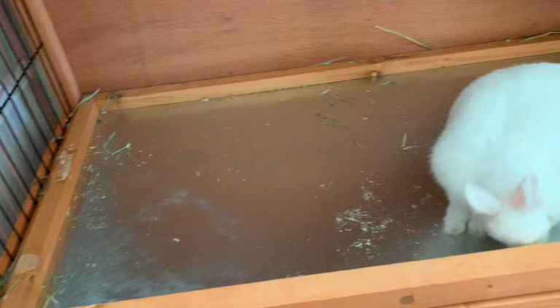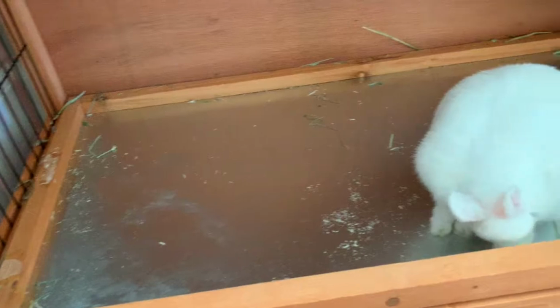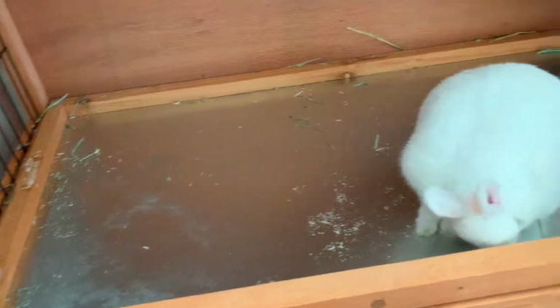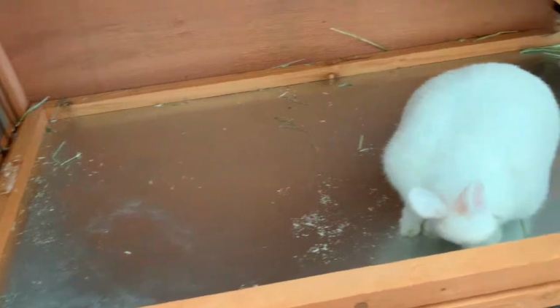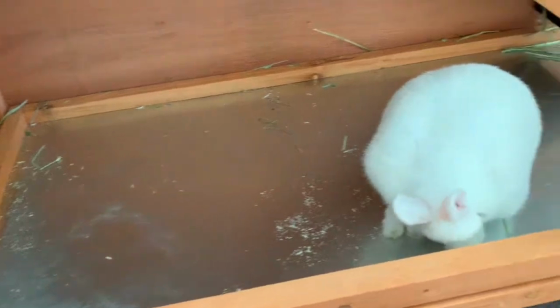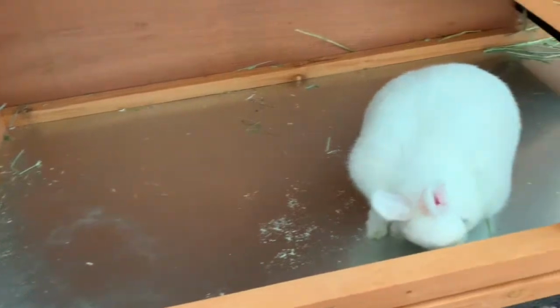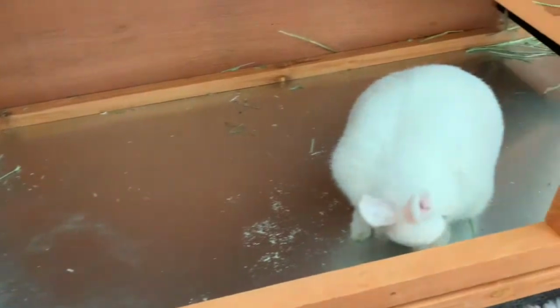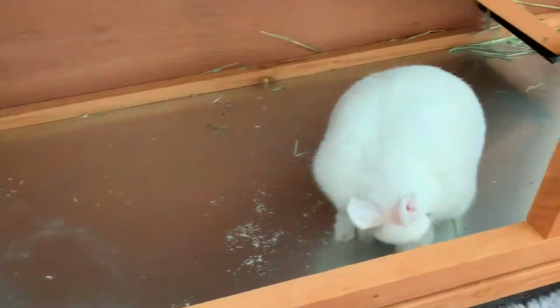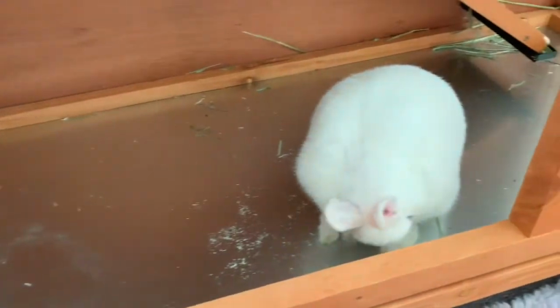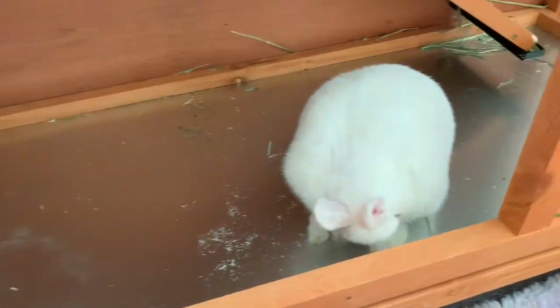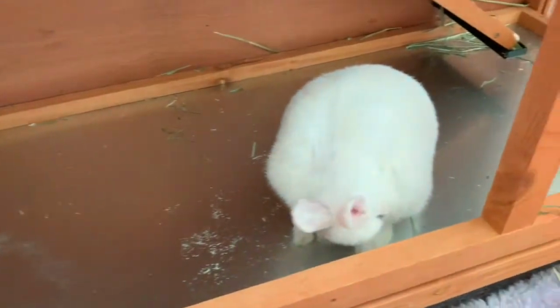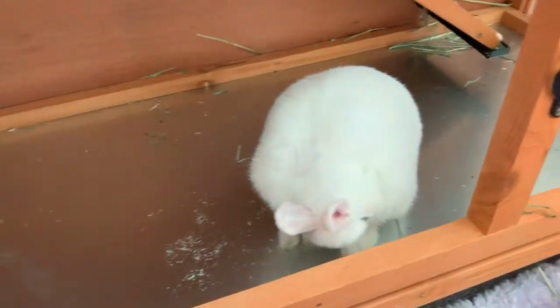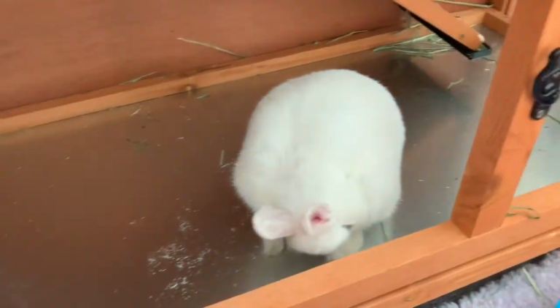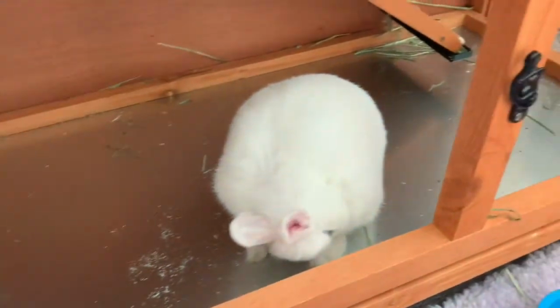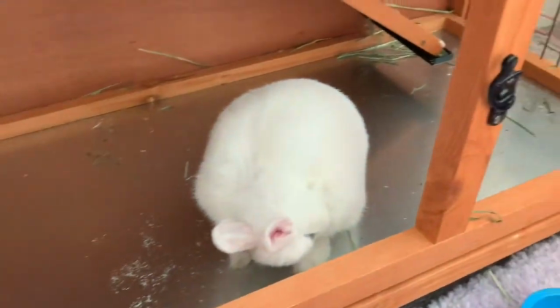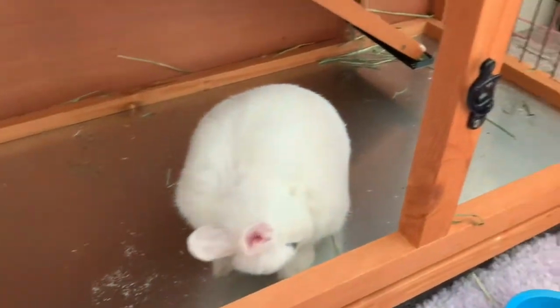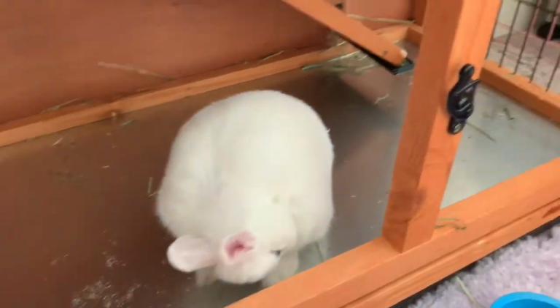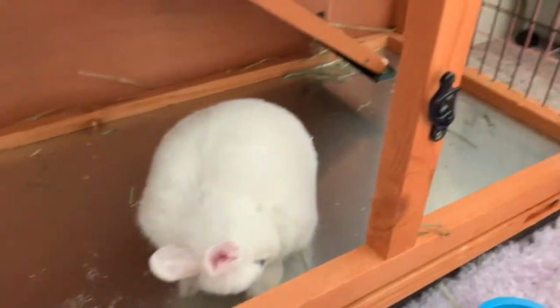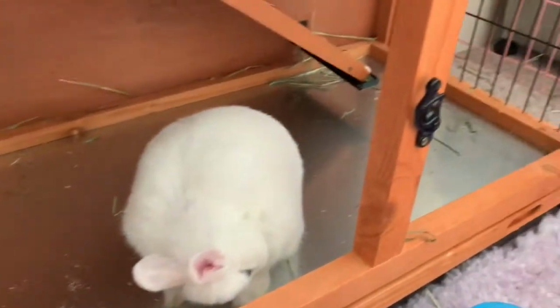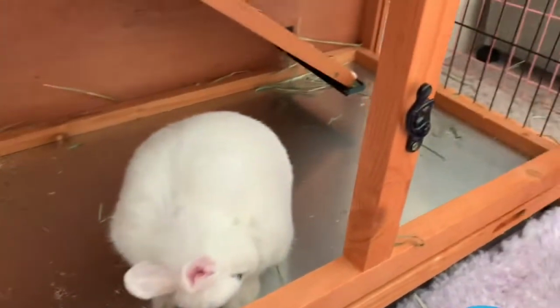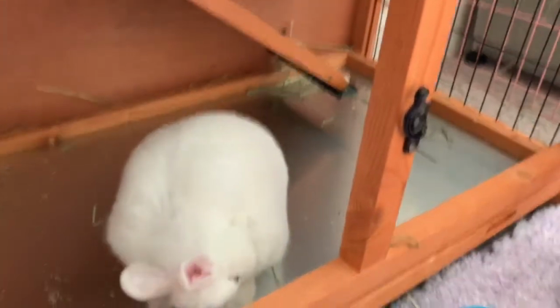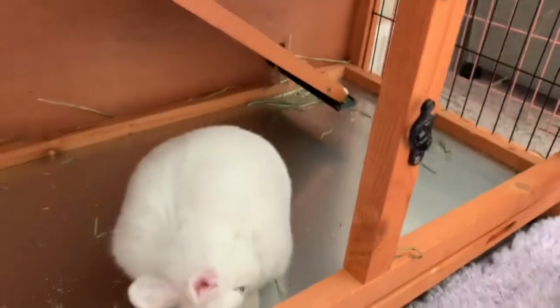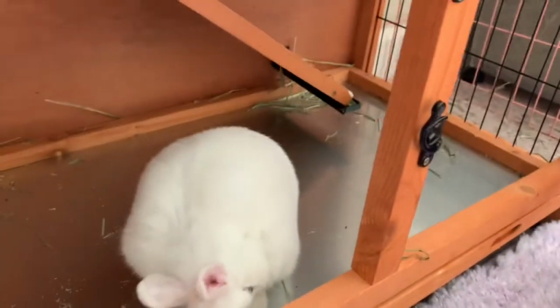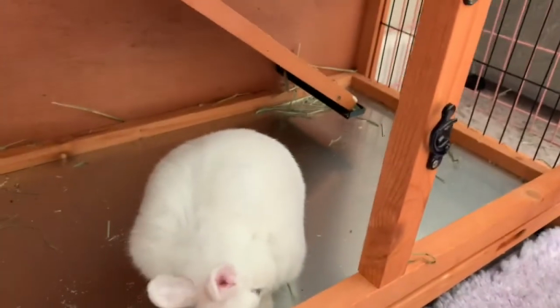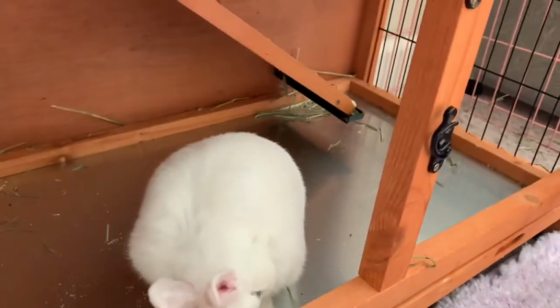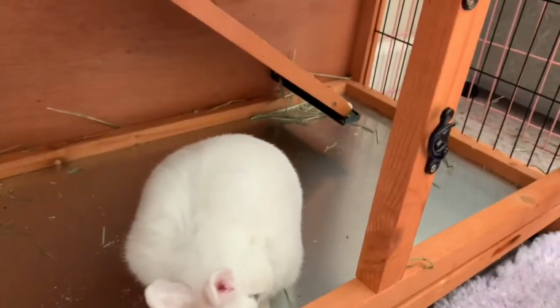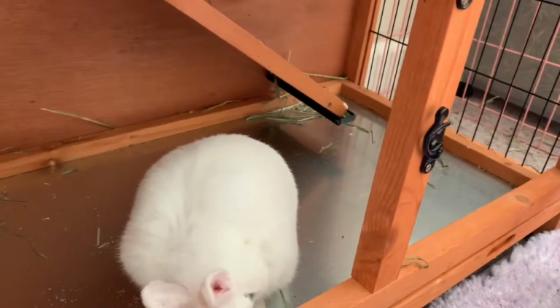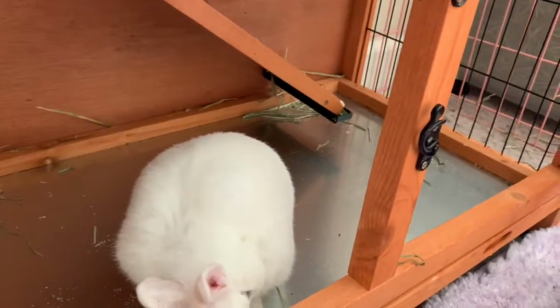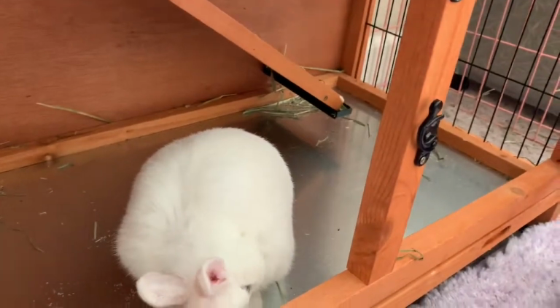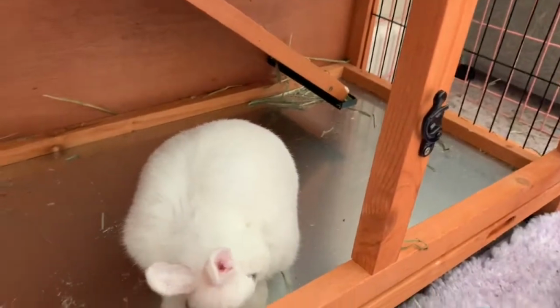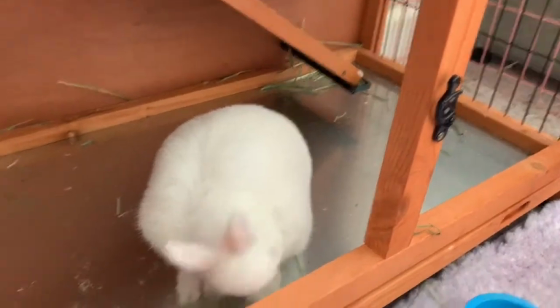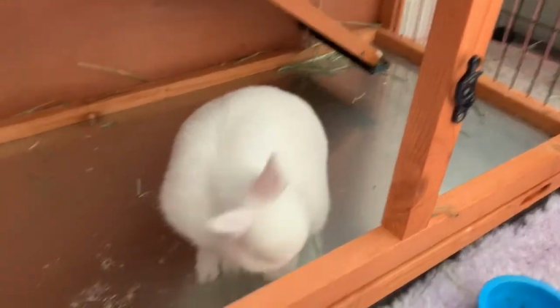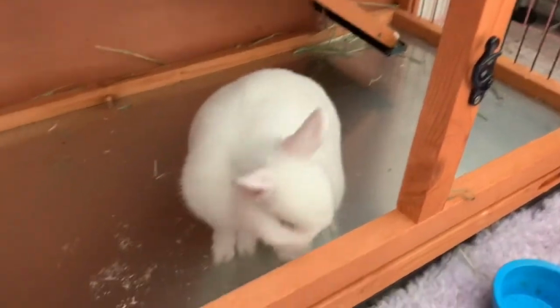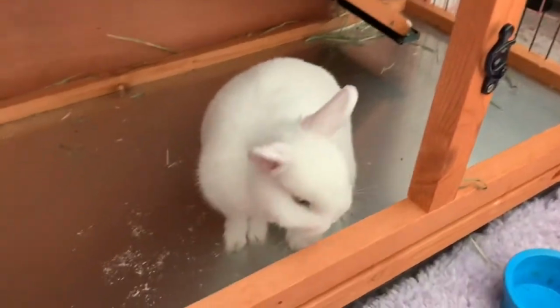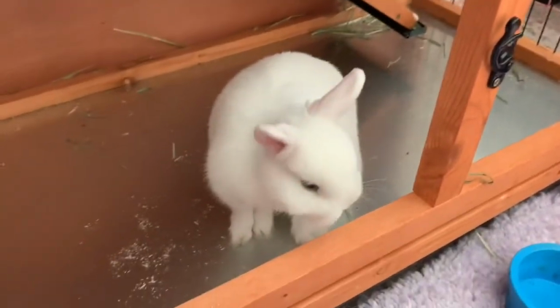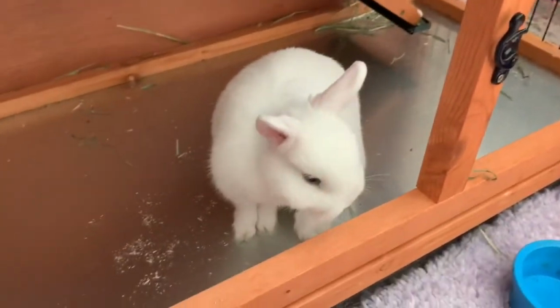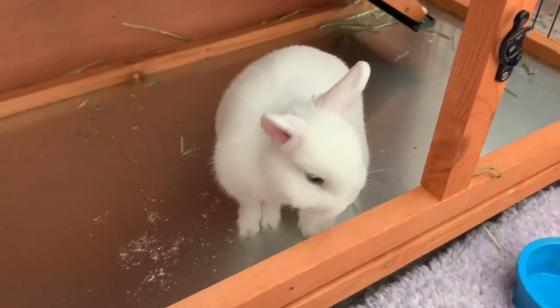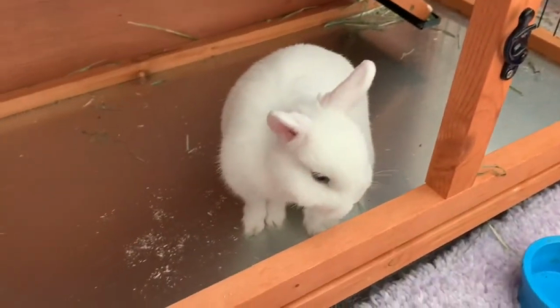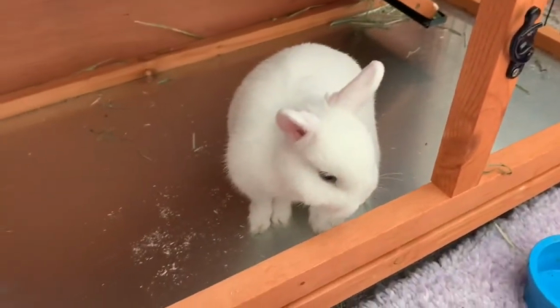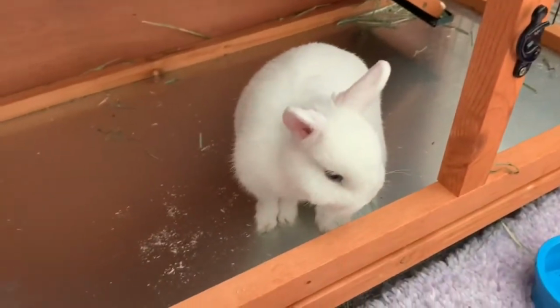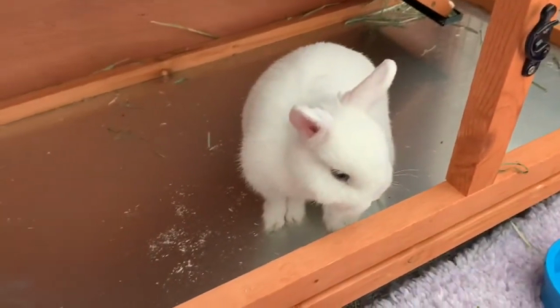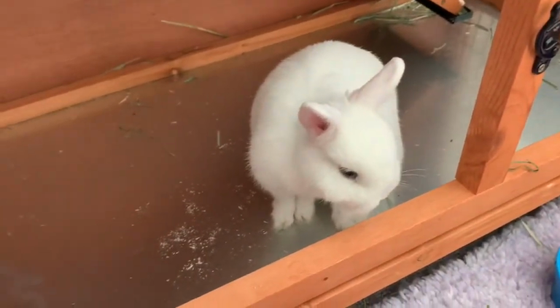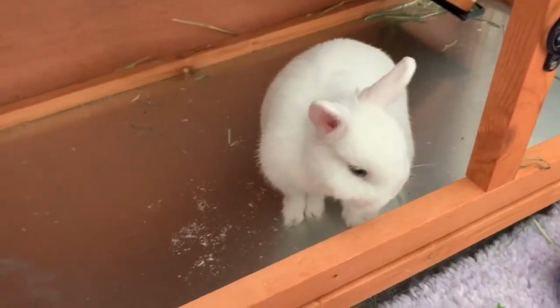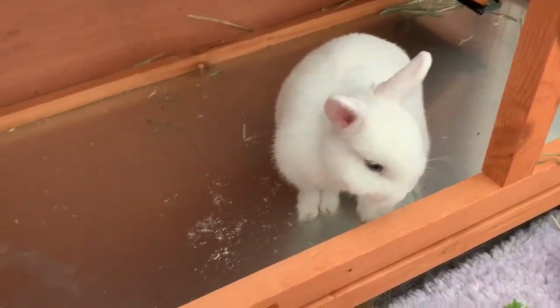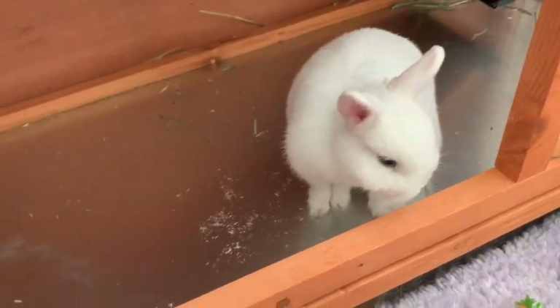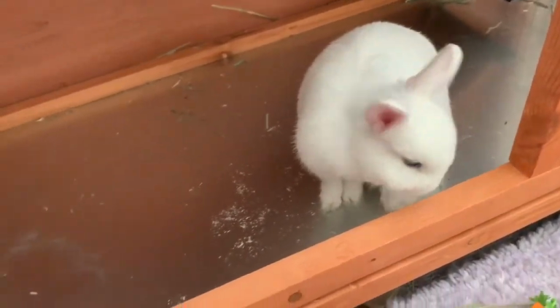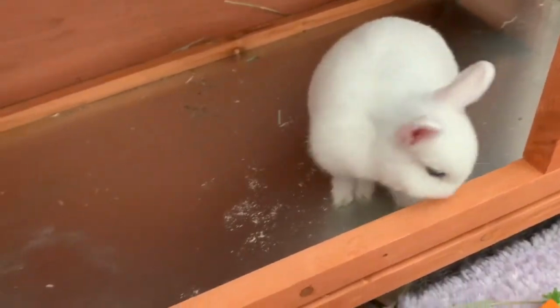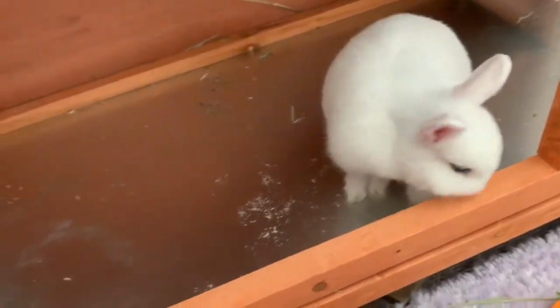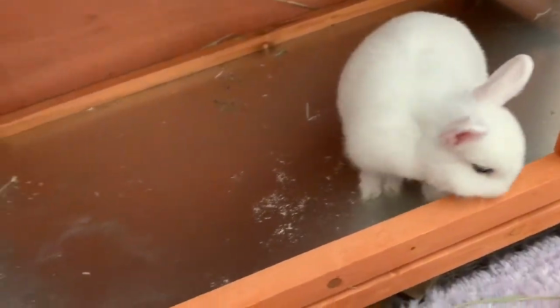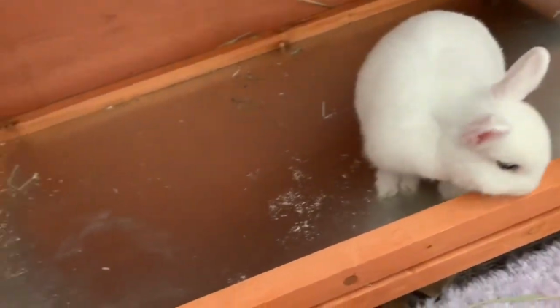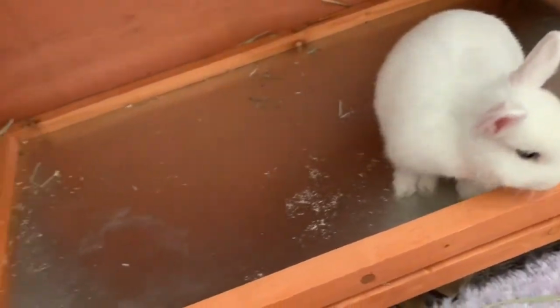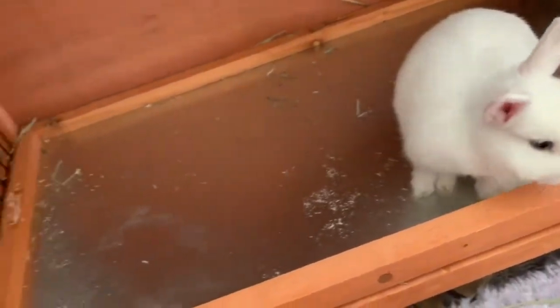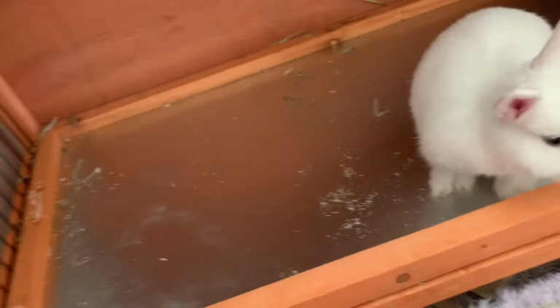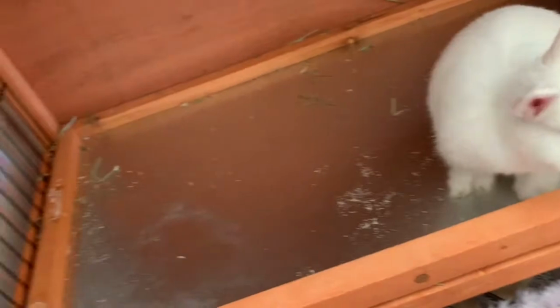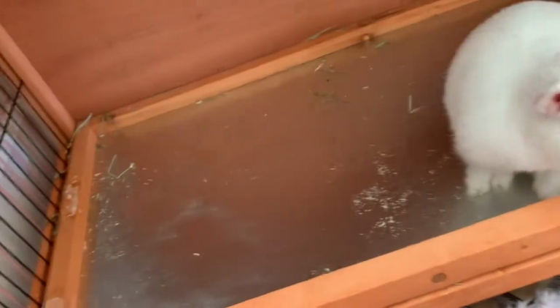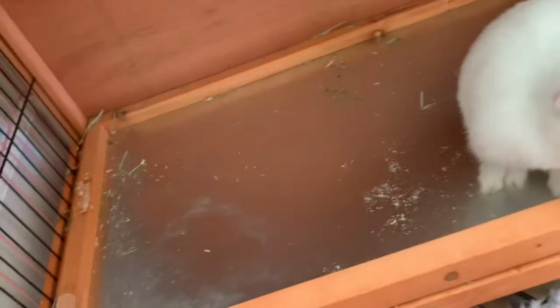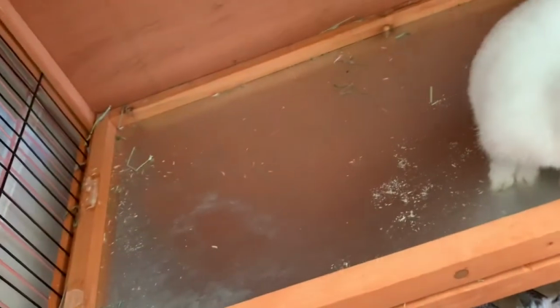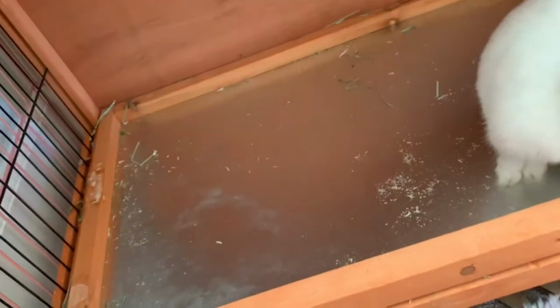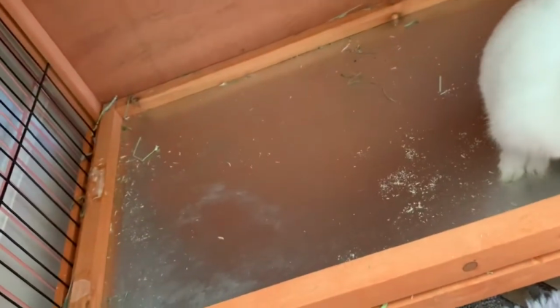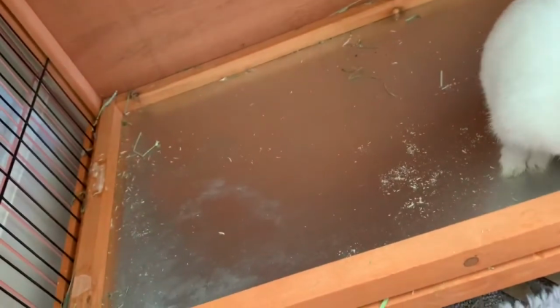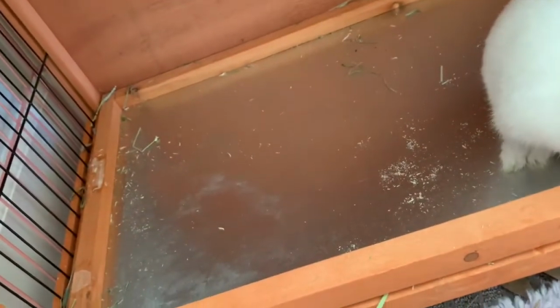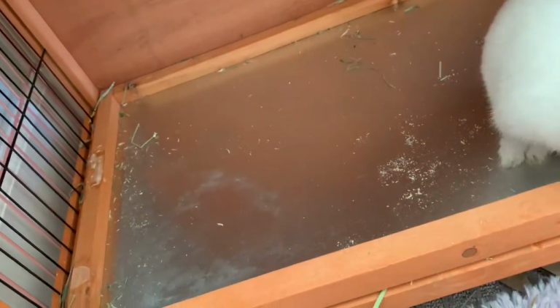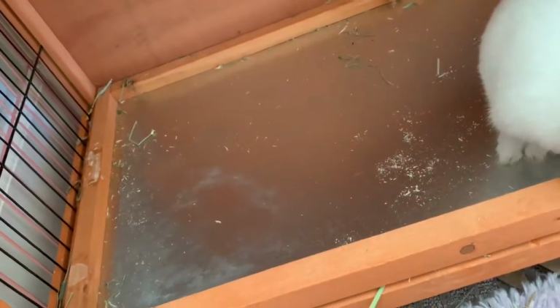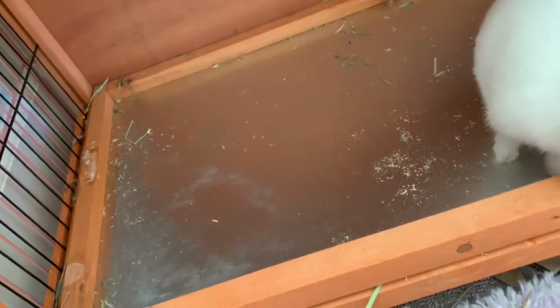Hello everybody, welcome back to our channel. Today we'll be showing you how to clean your bunny's hutch. Let's get started!